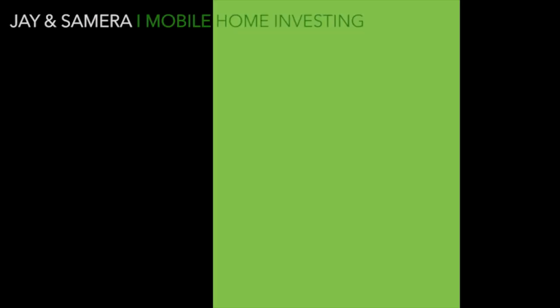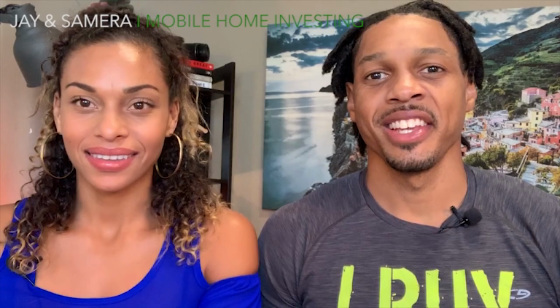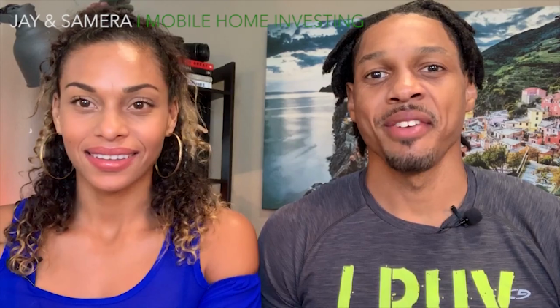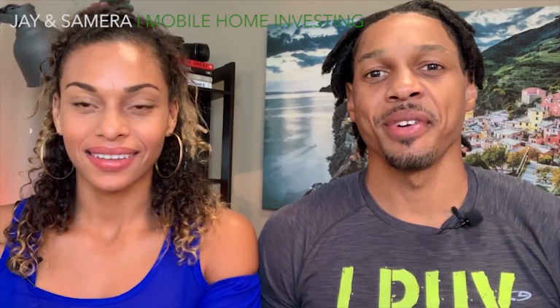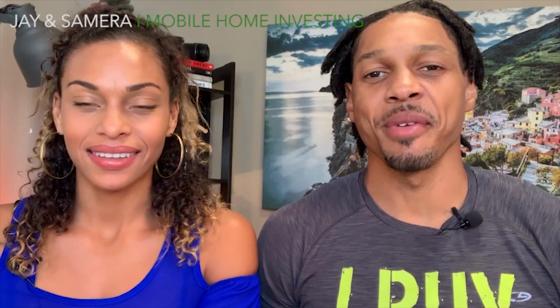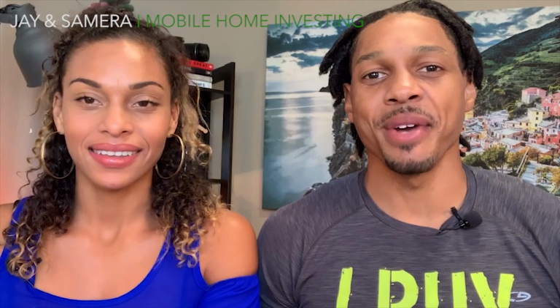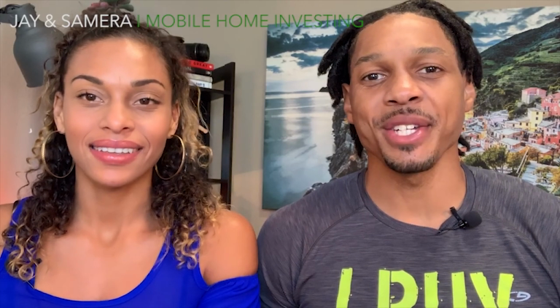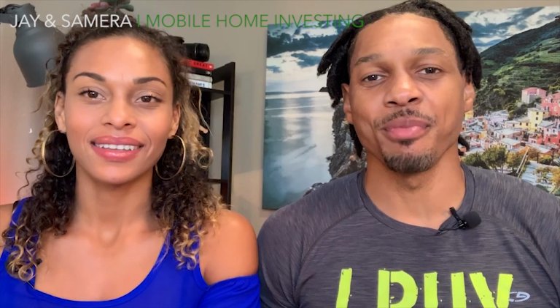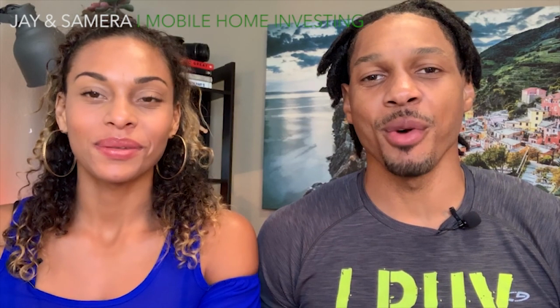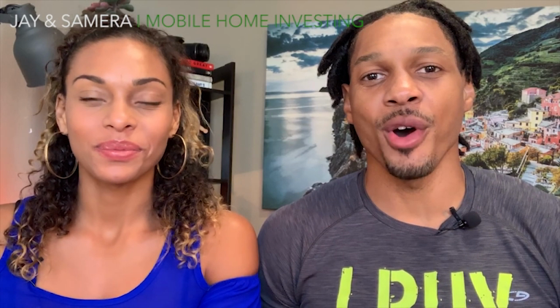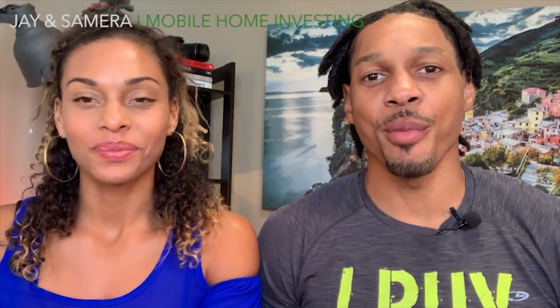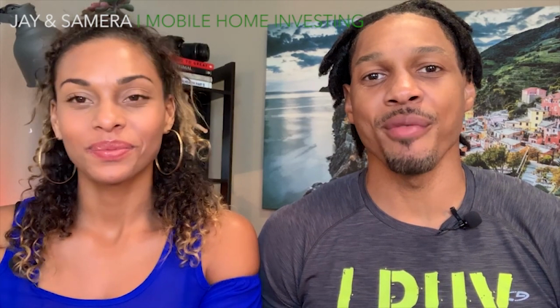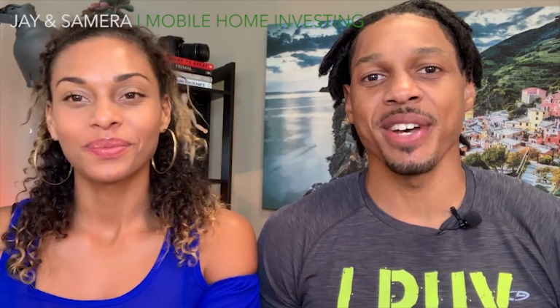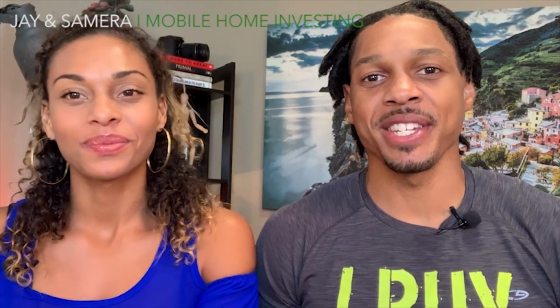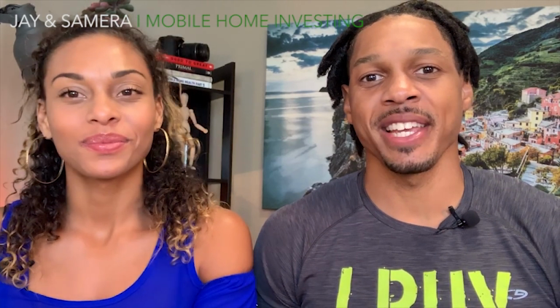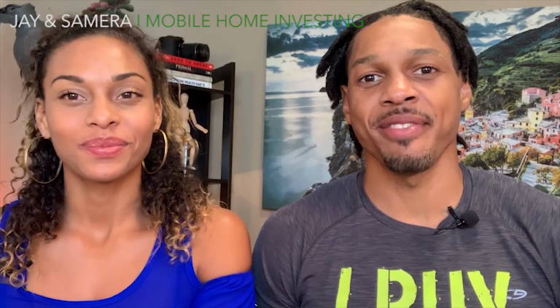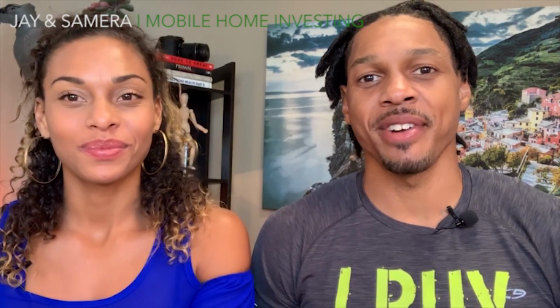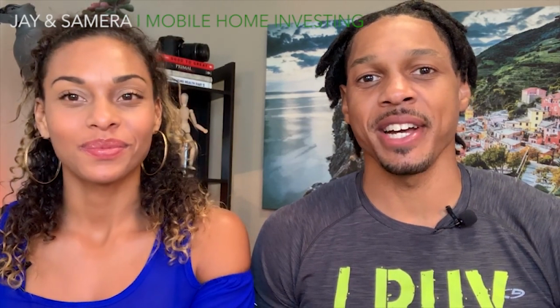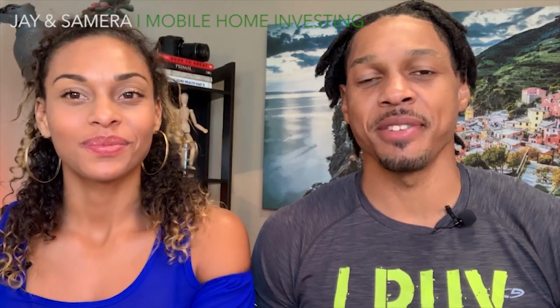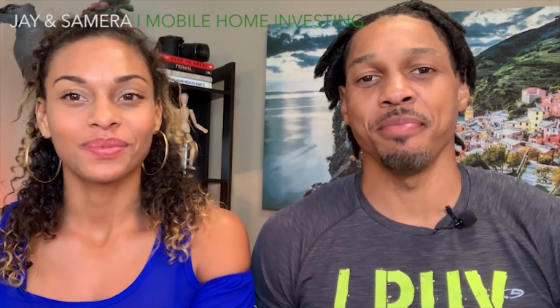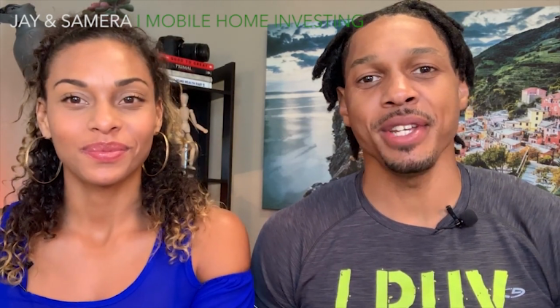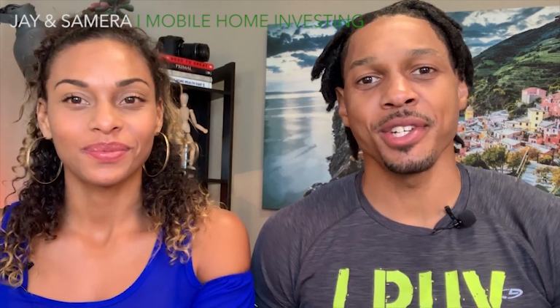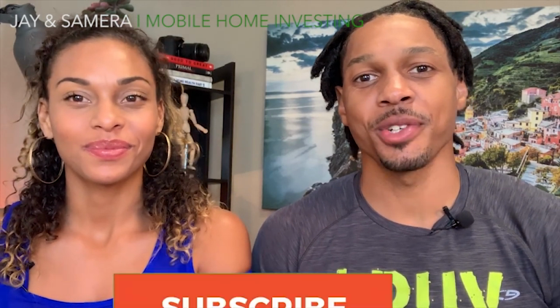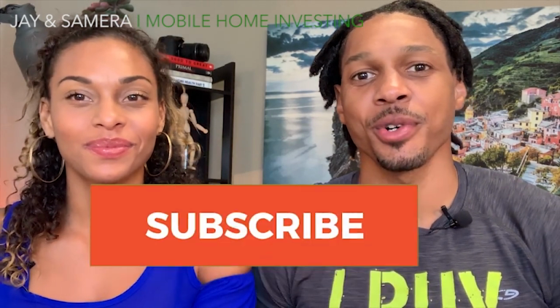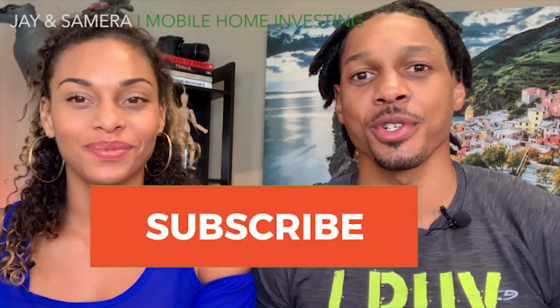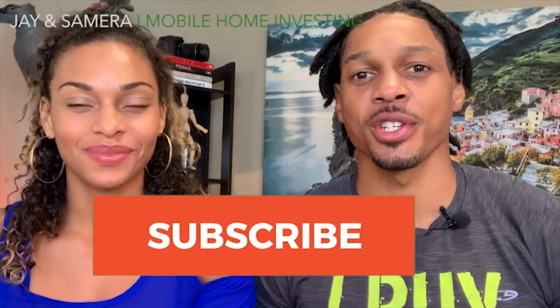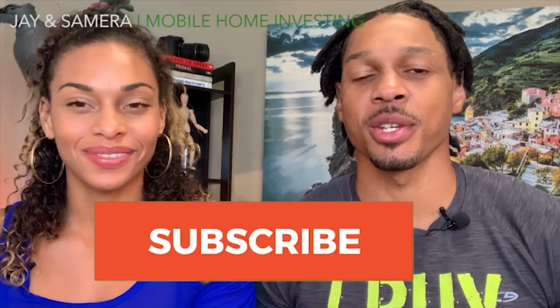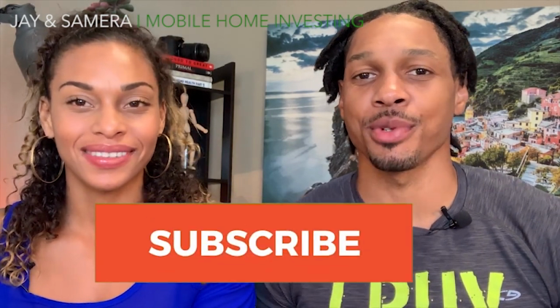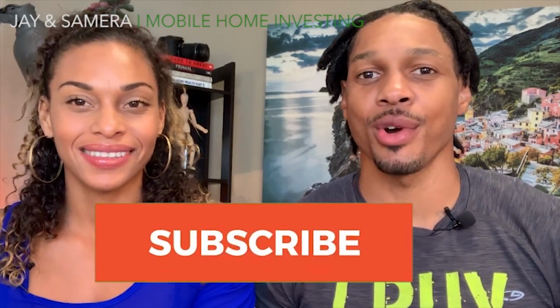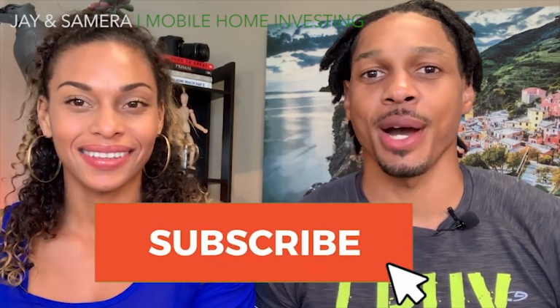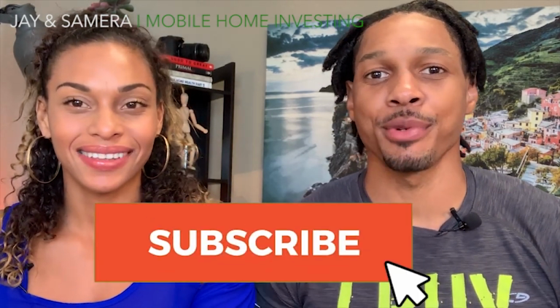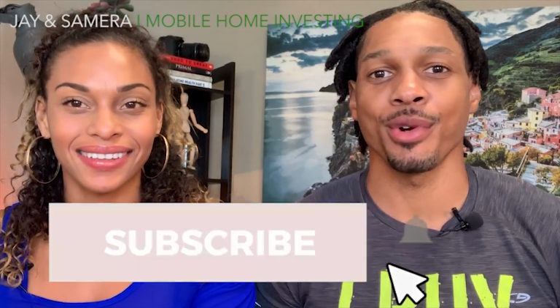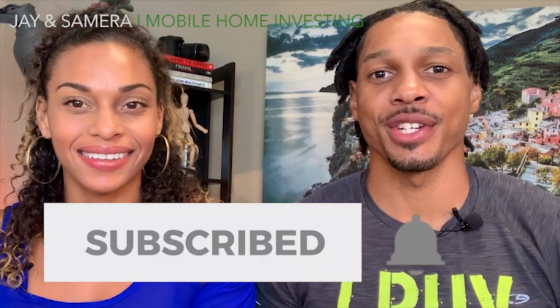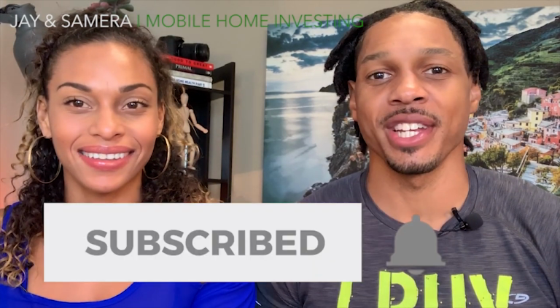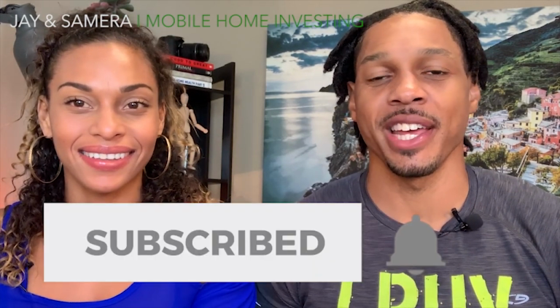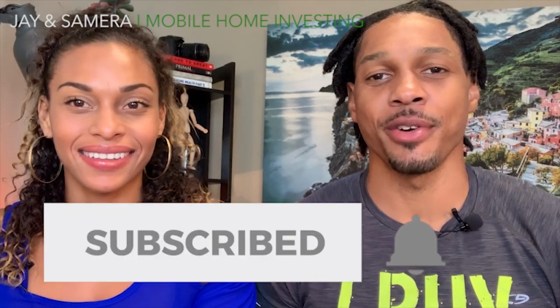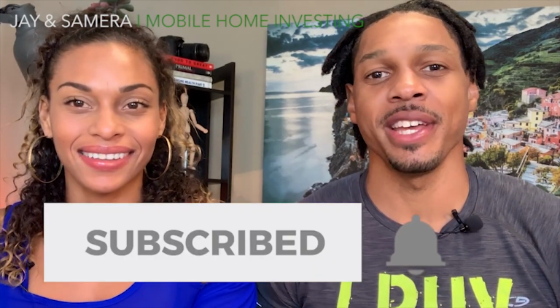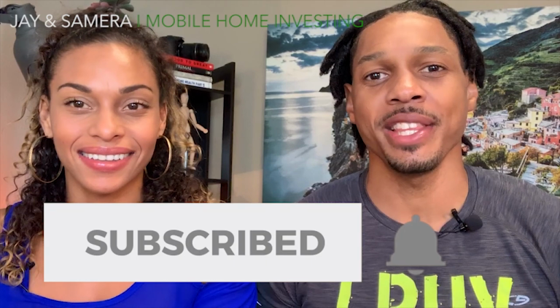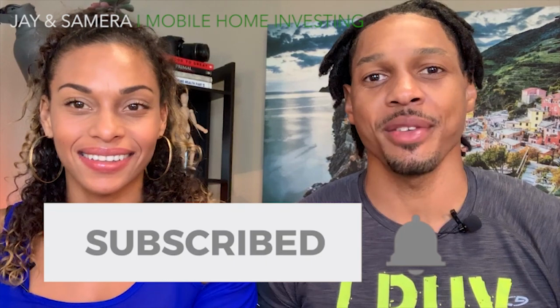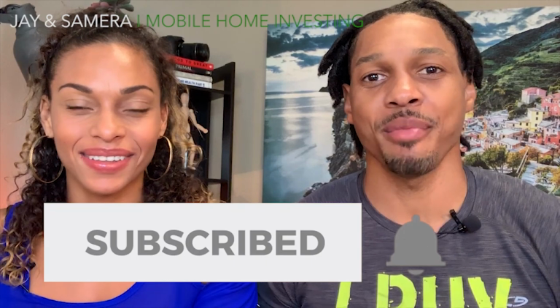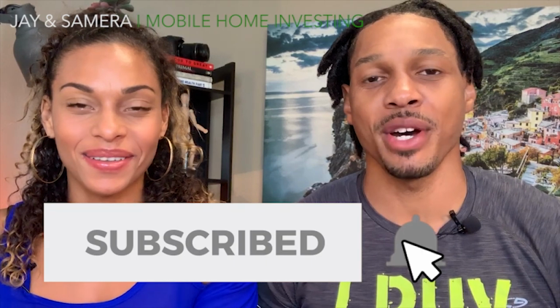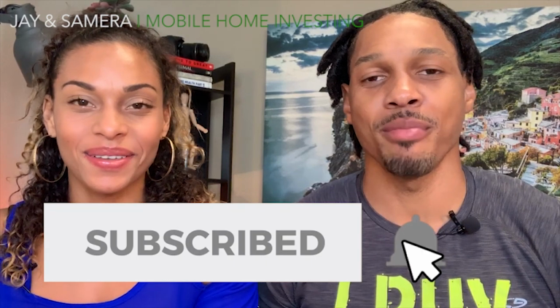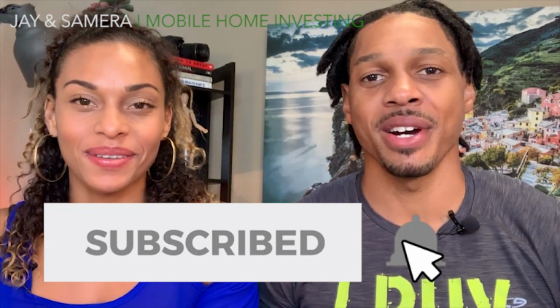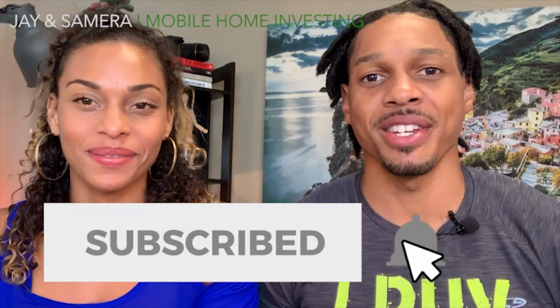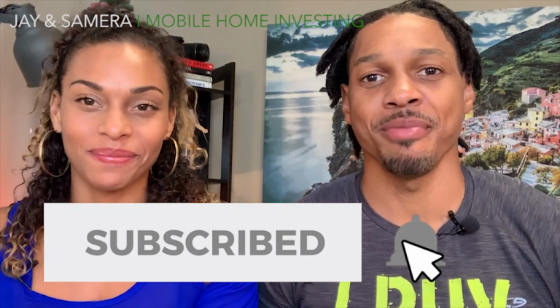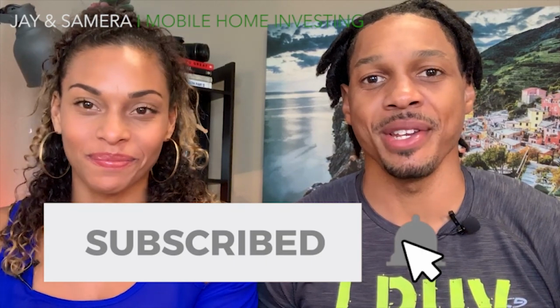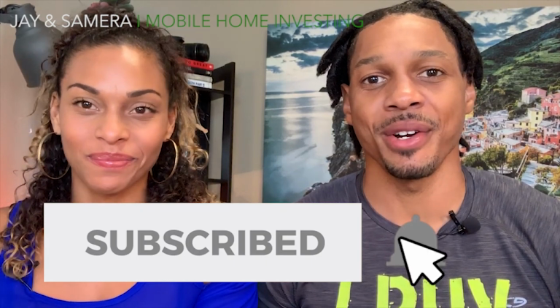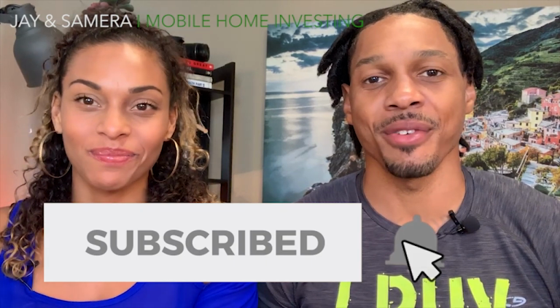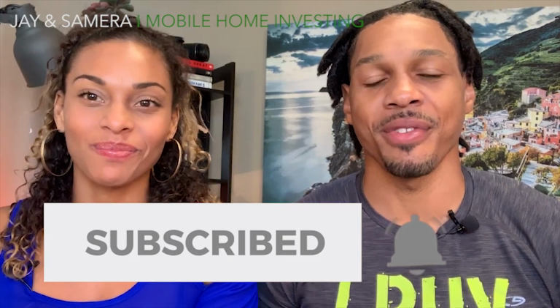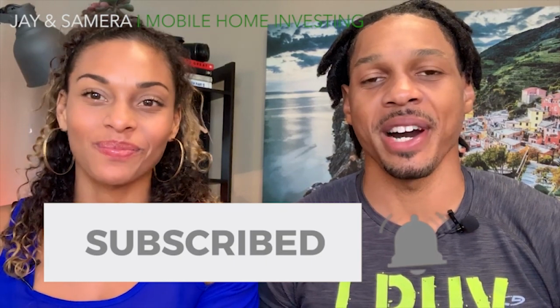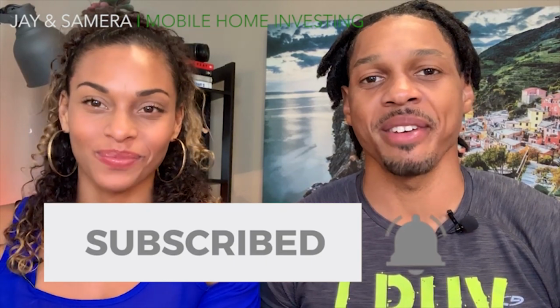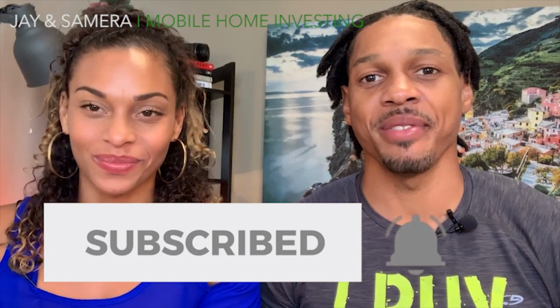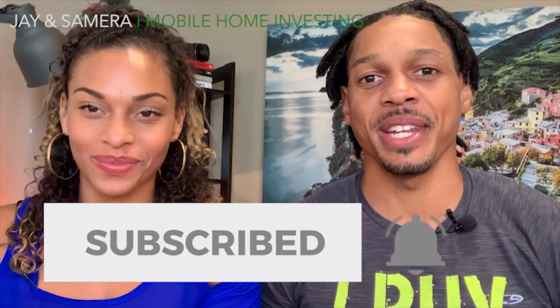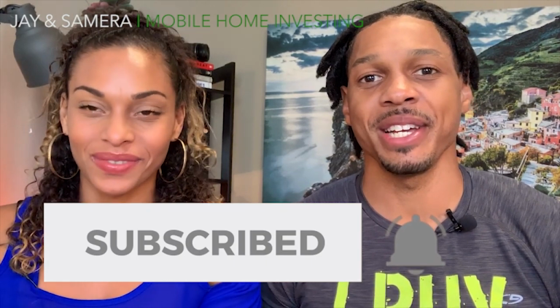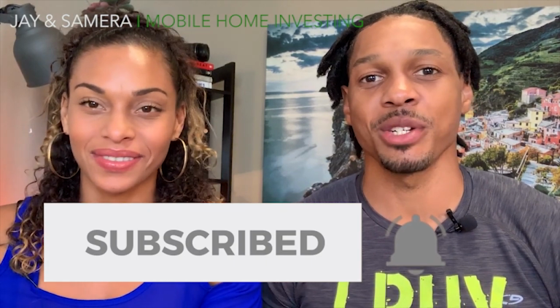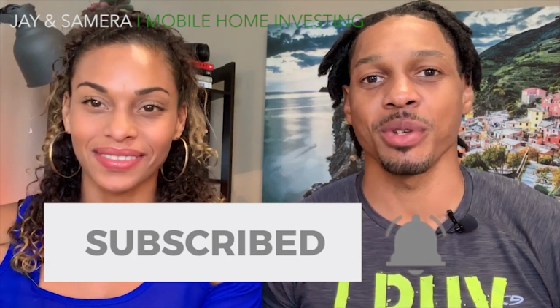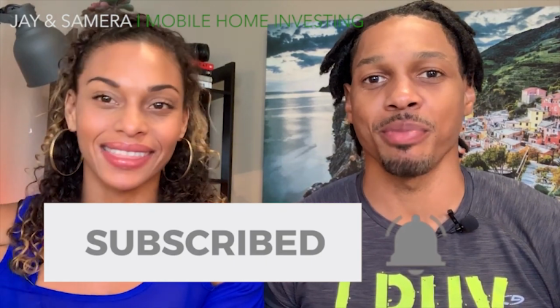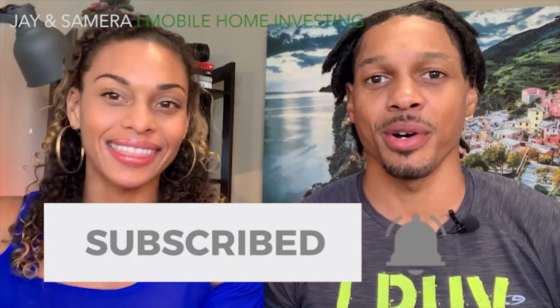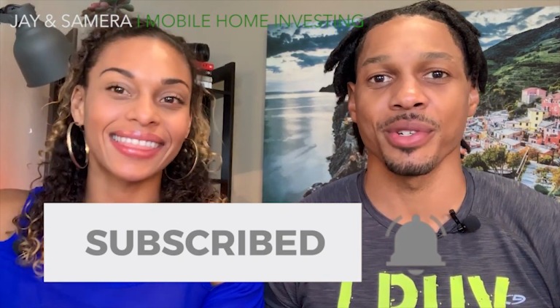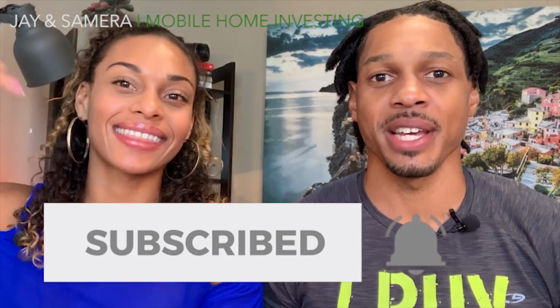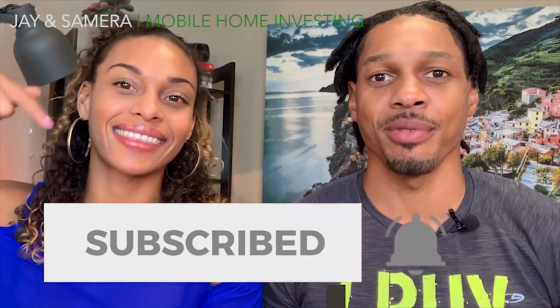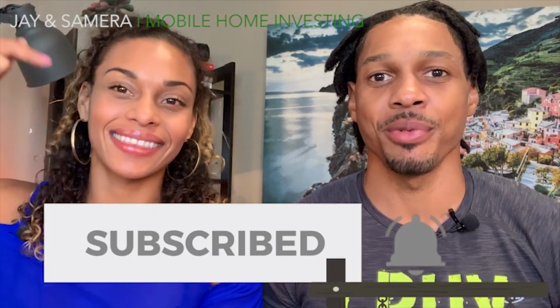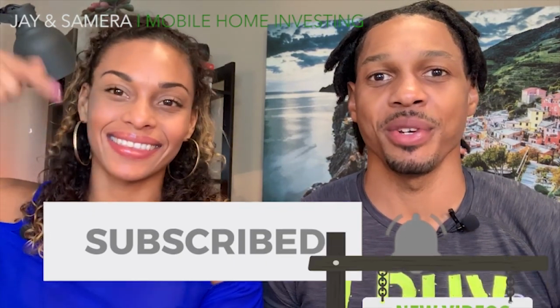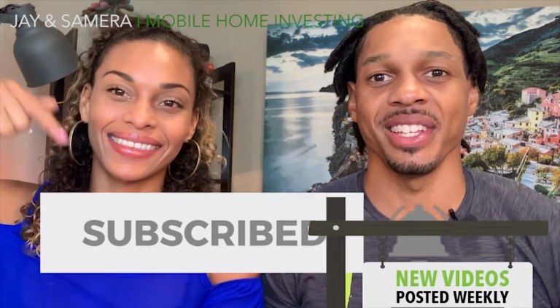For the best mobile home investing advice, be sure to subscribe to our channel and hit the bell button to be notified of videos we post every week.